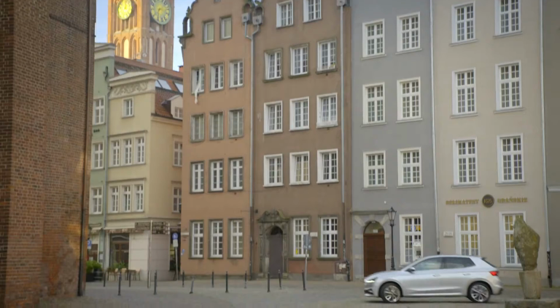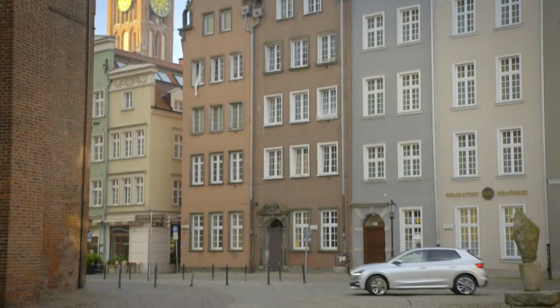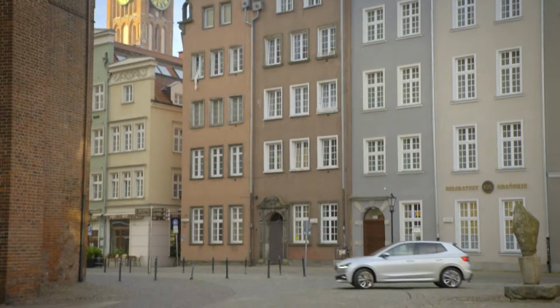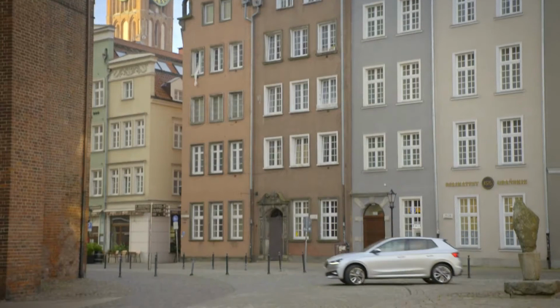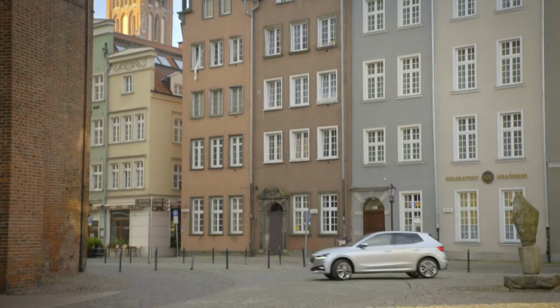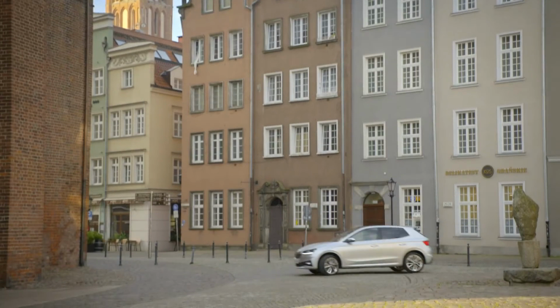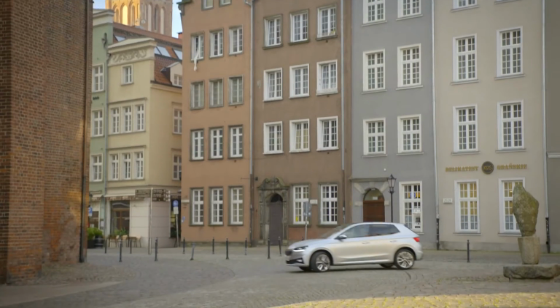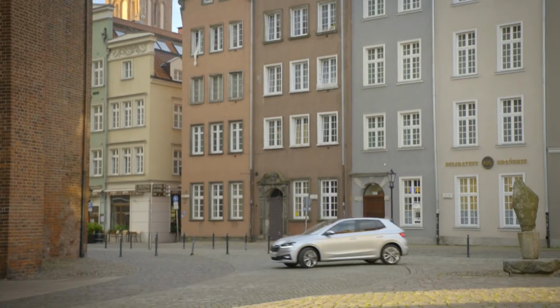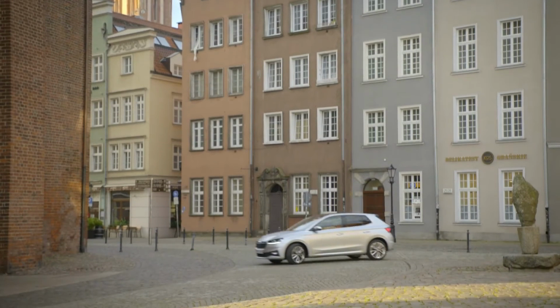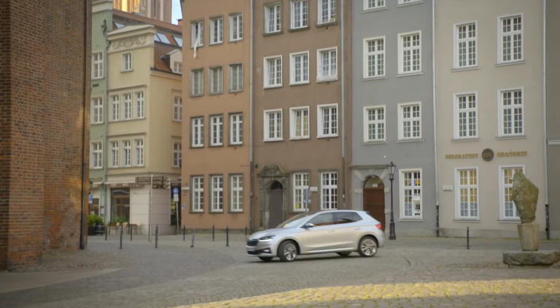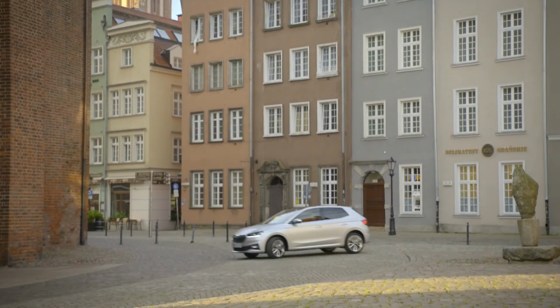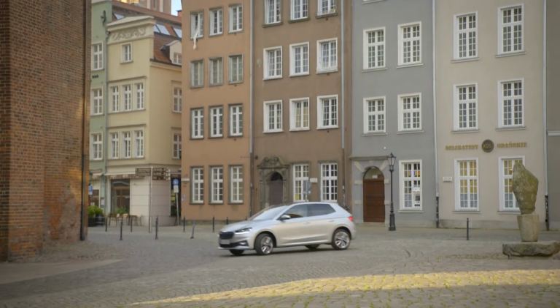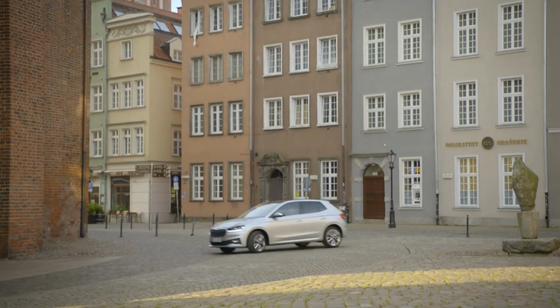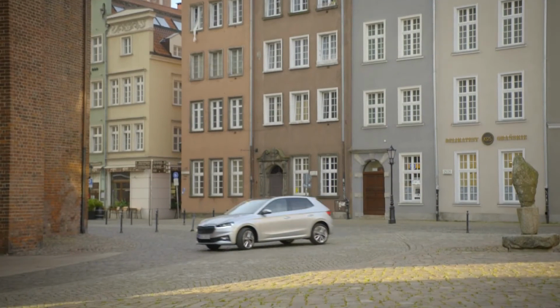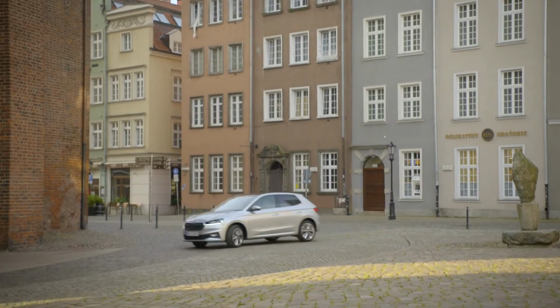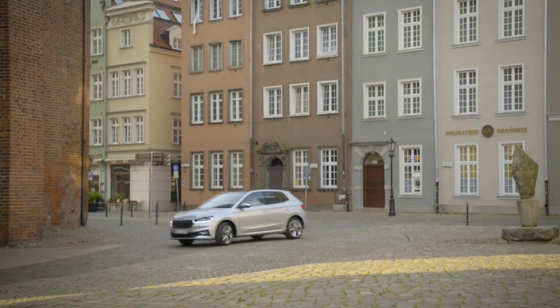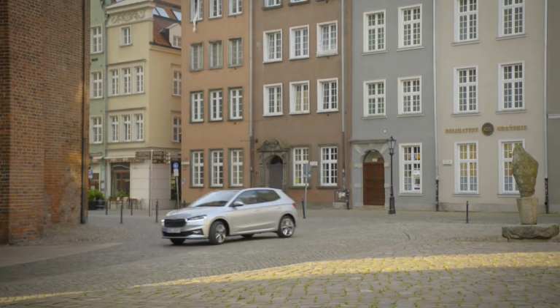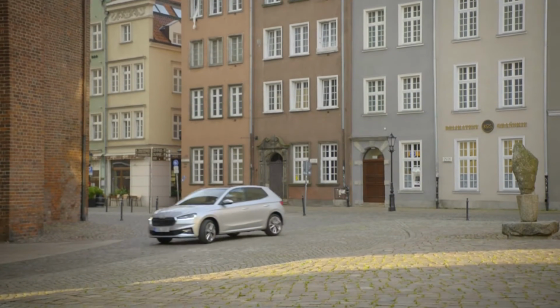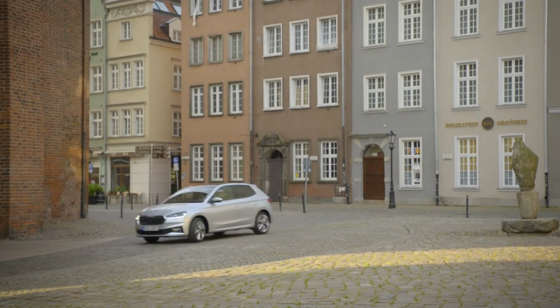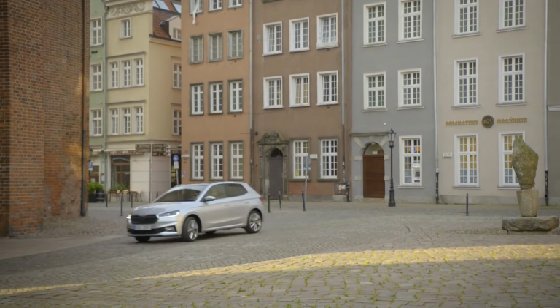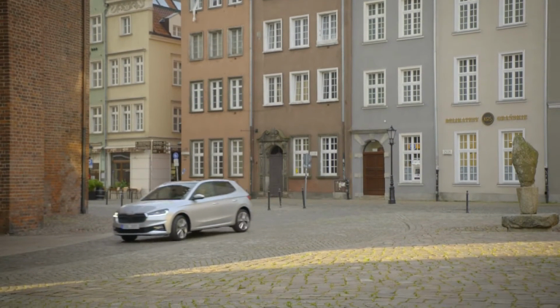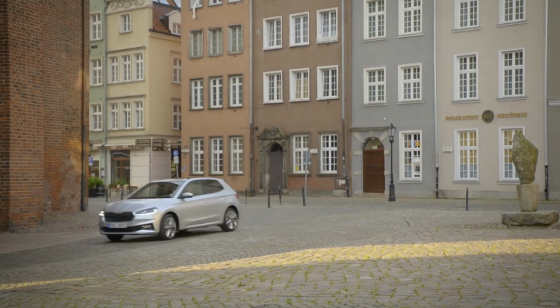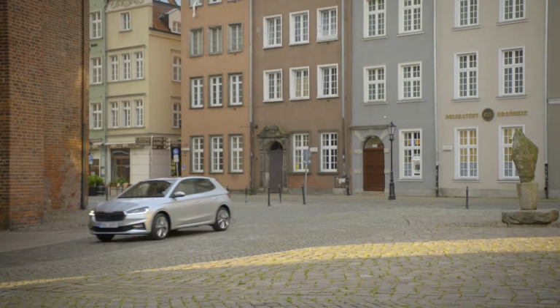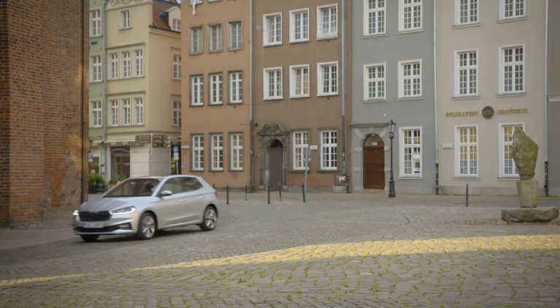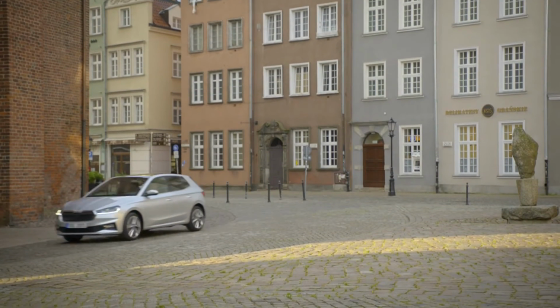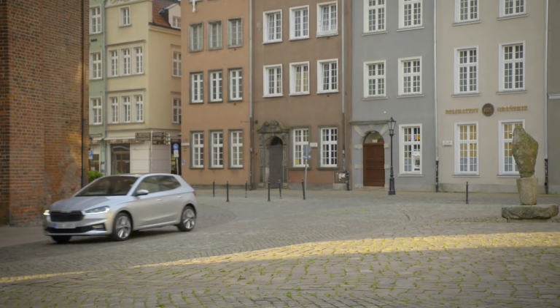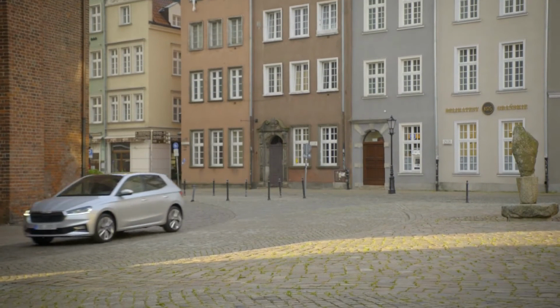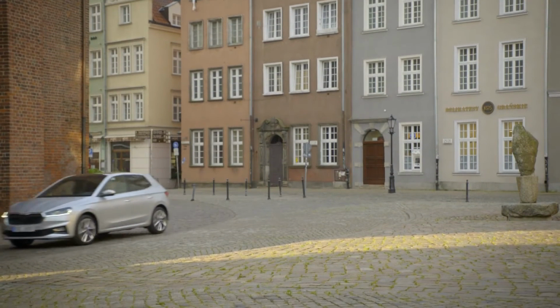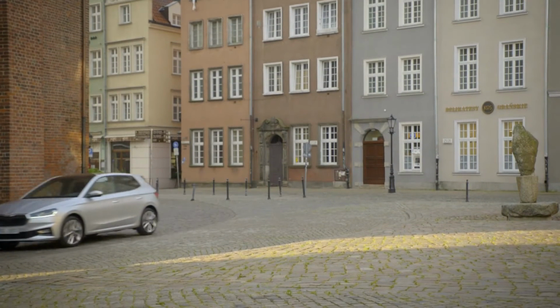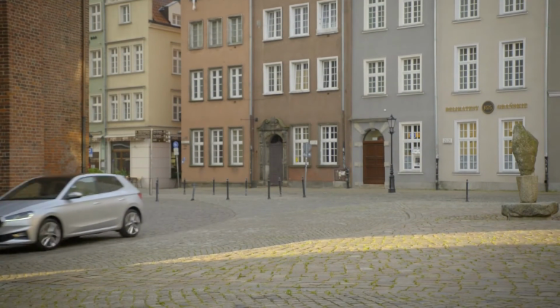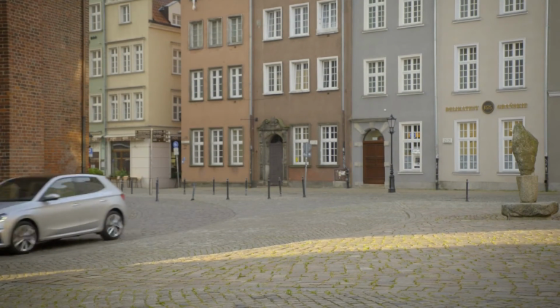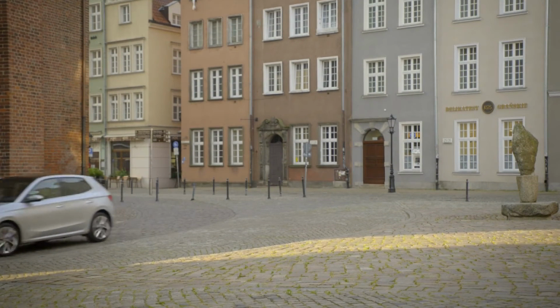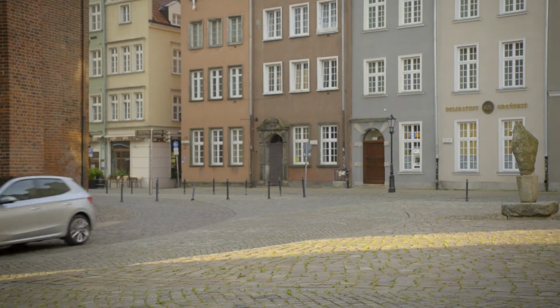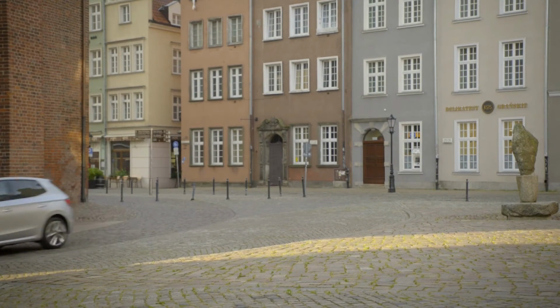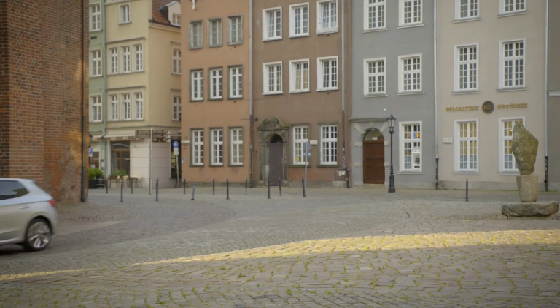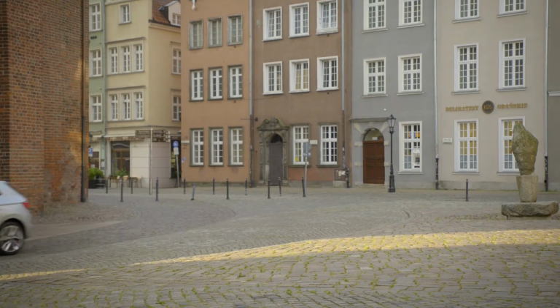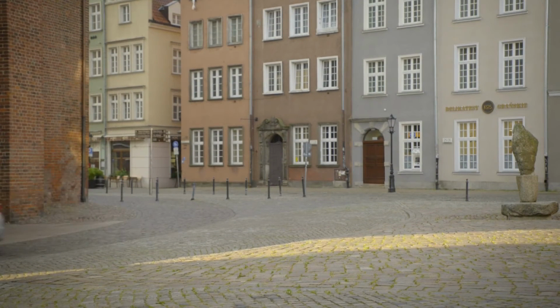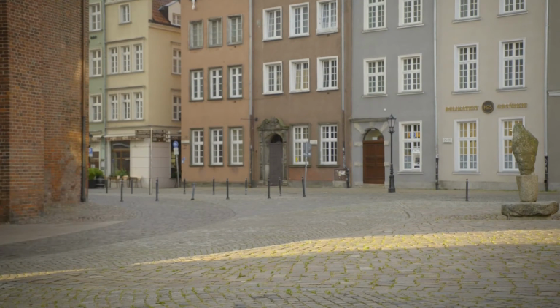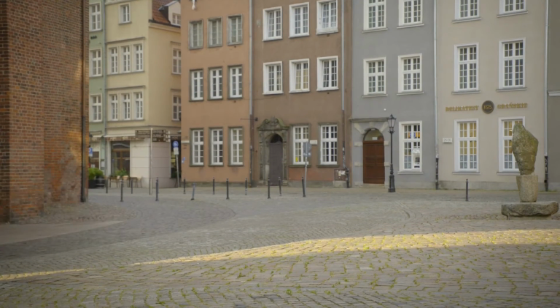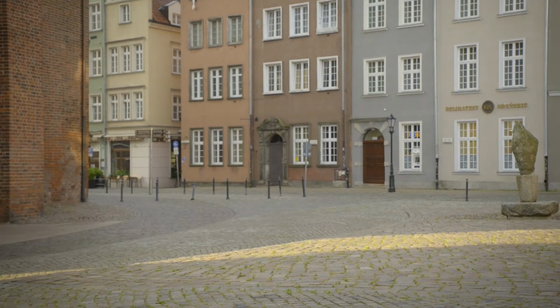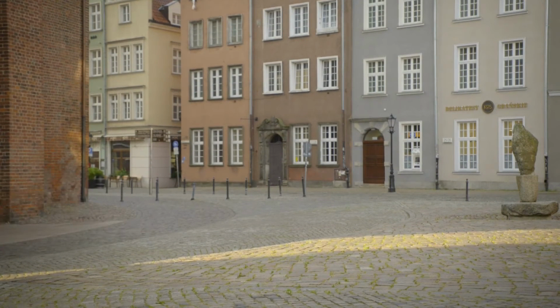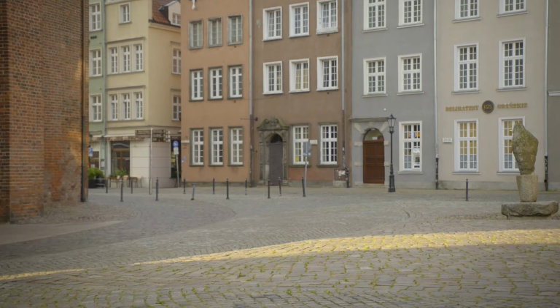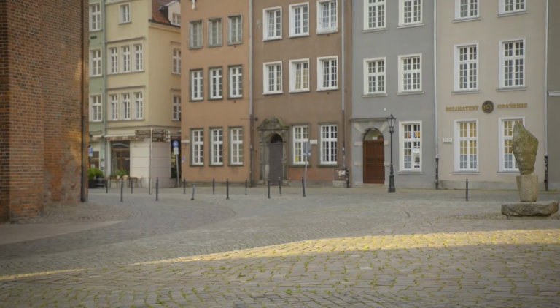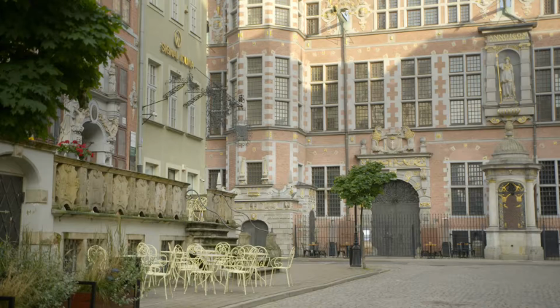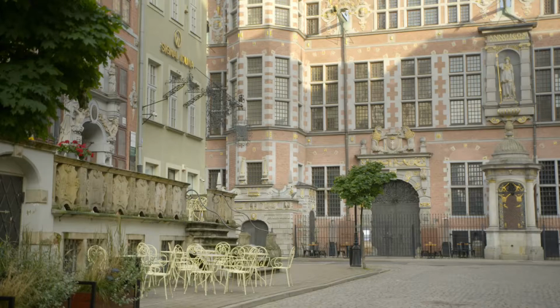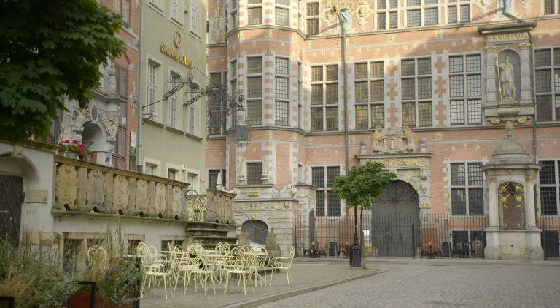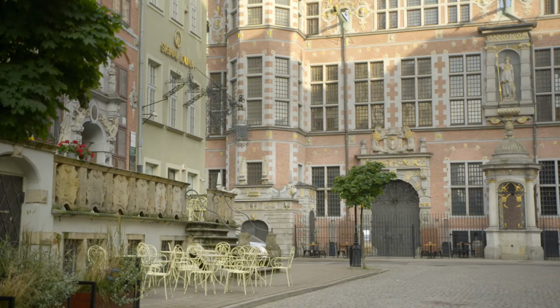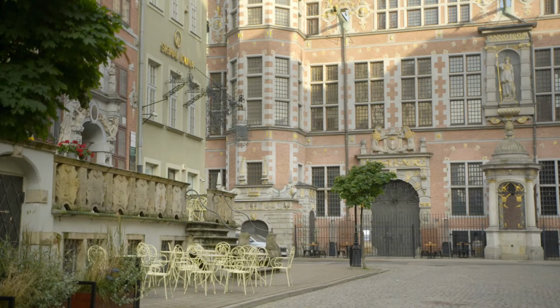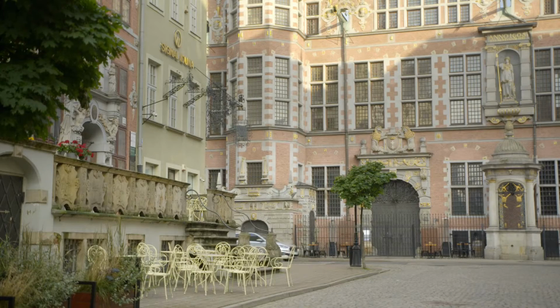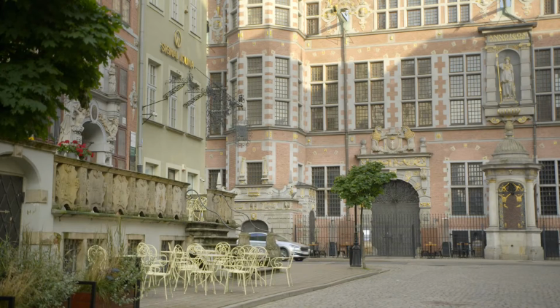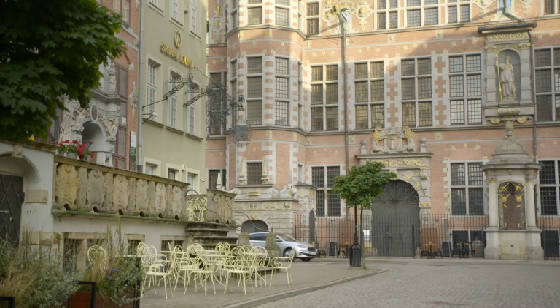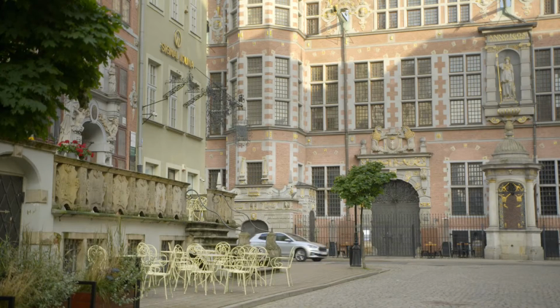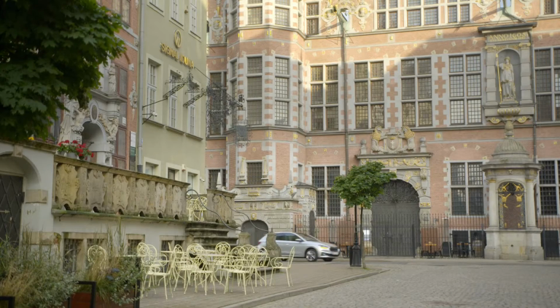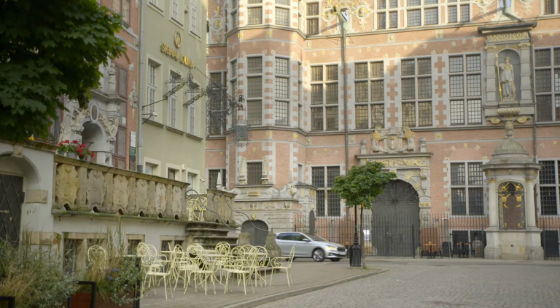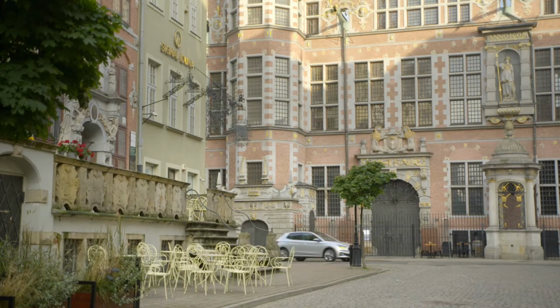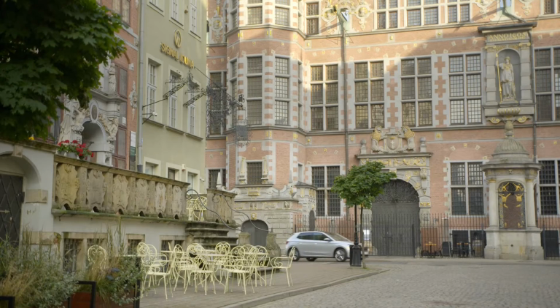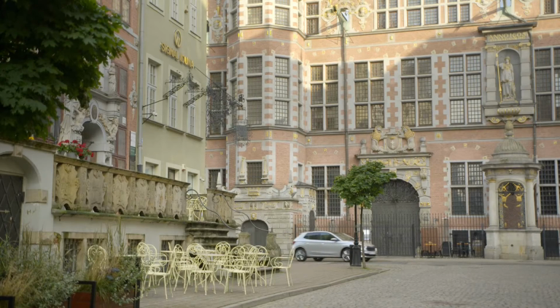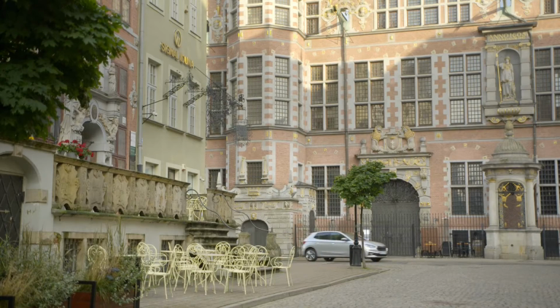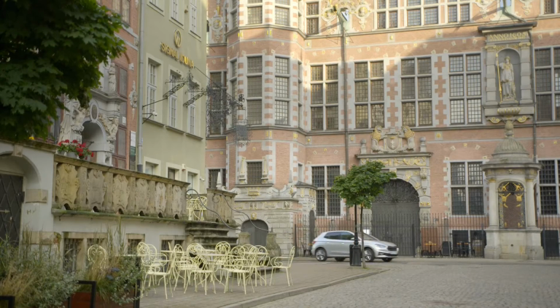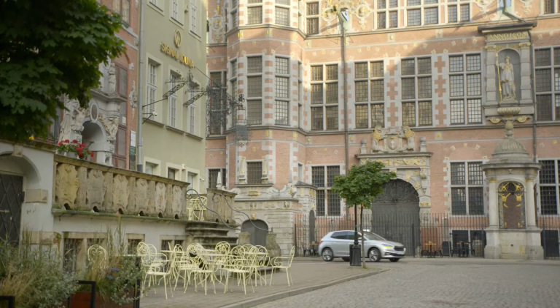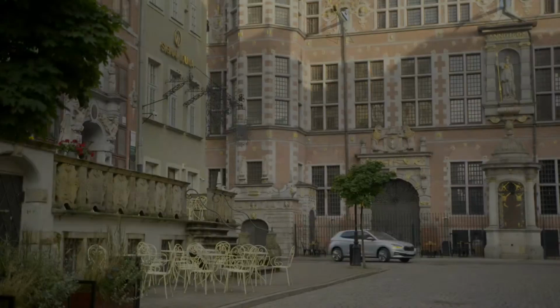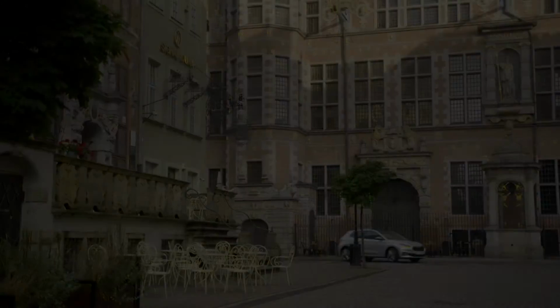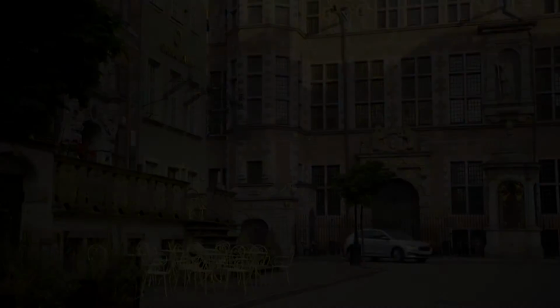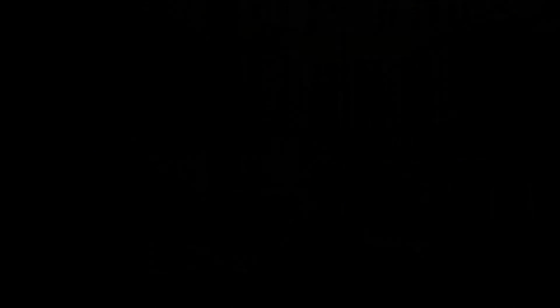Hello everyone. Welcome to Everything Cars and More. Today I am going to review the new Skoda Fabia. Let's go.